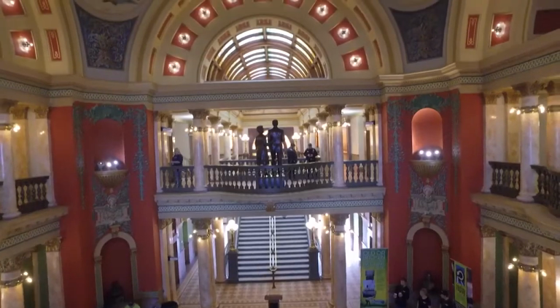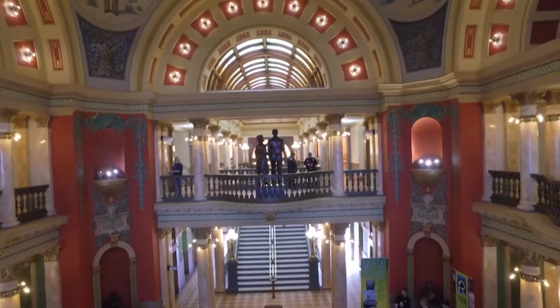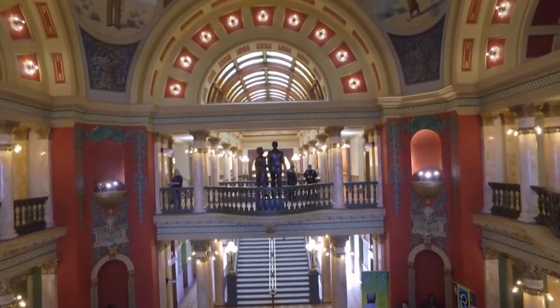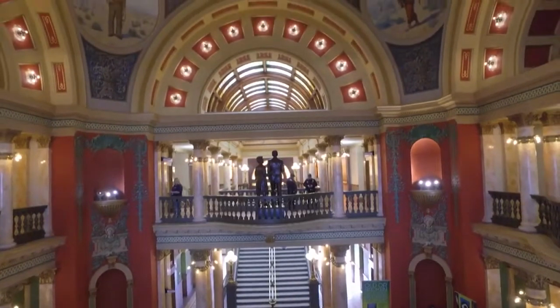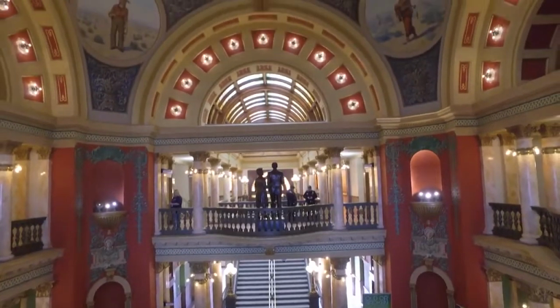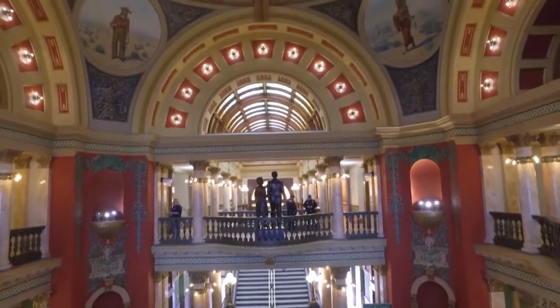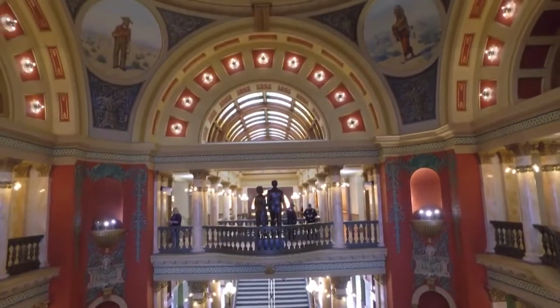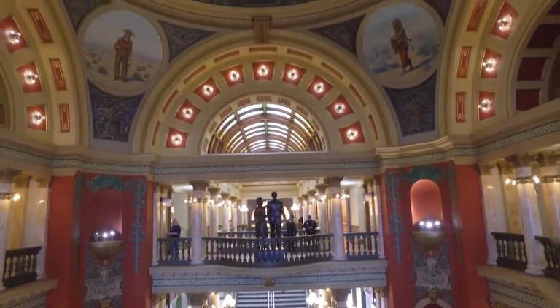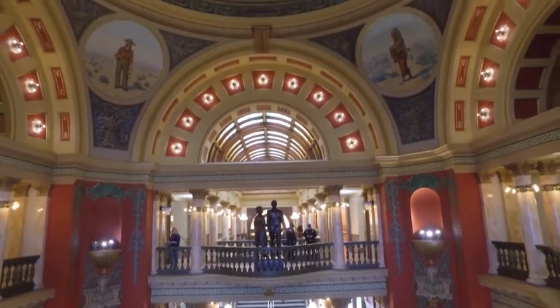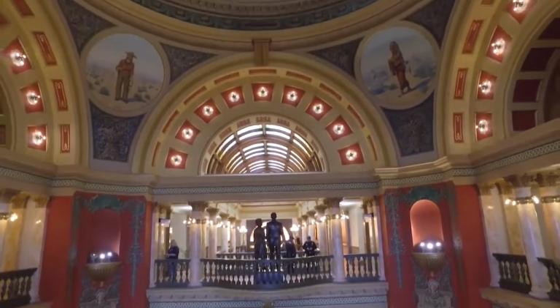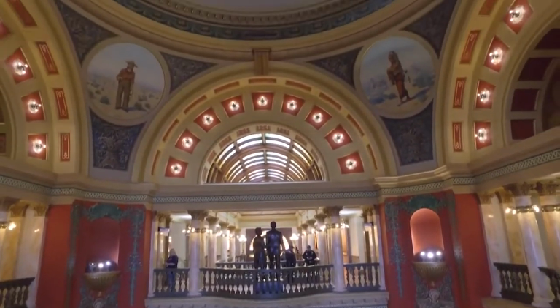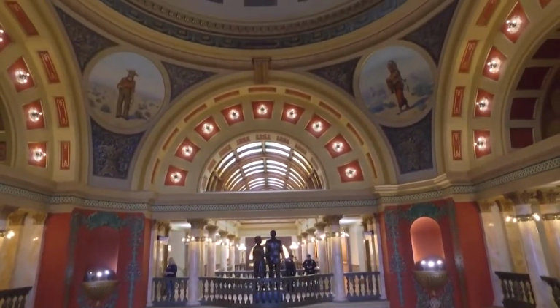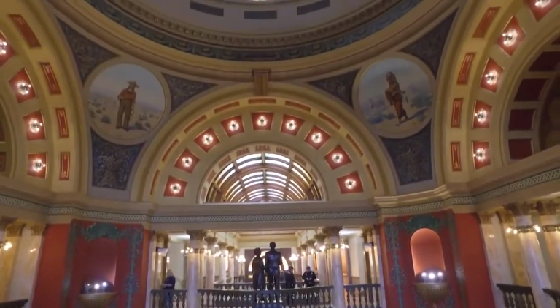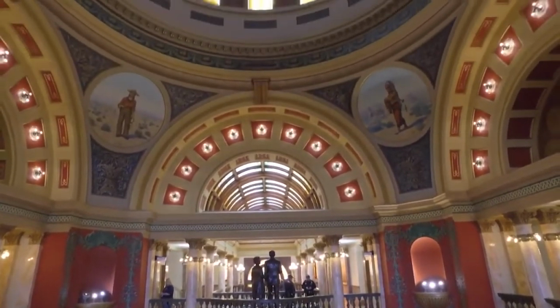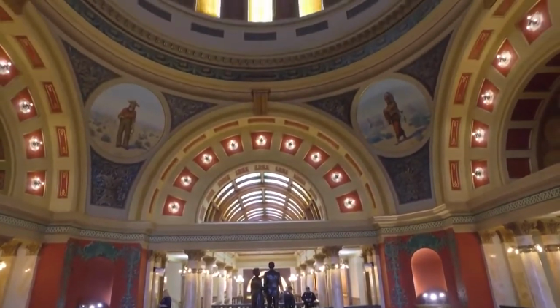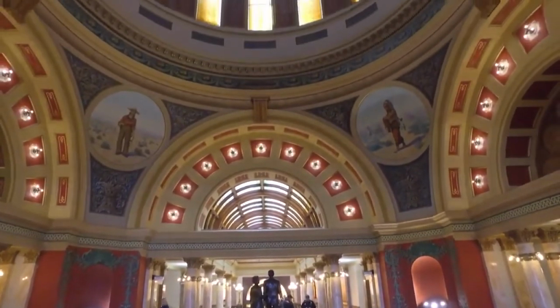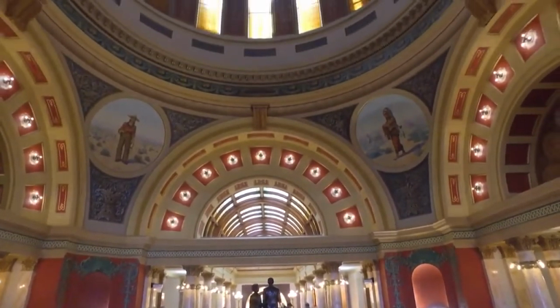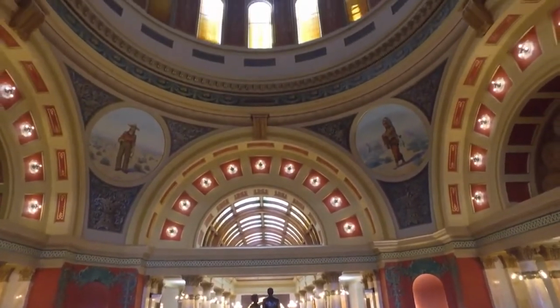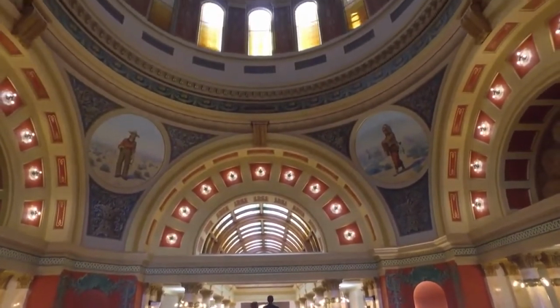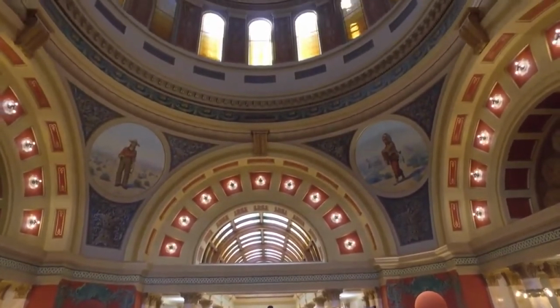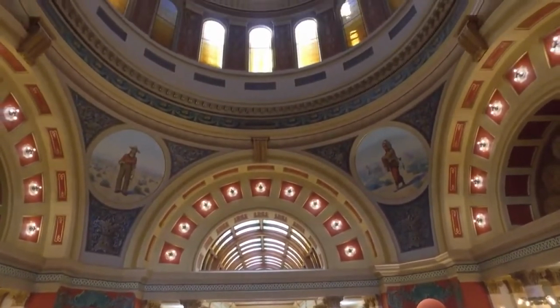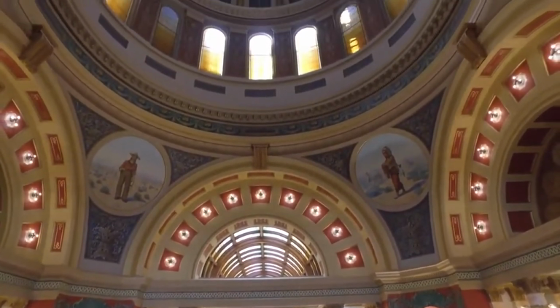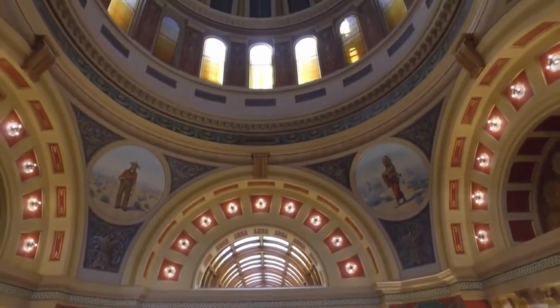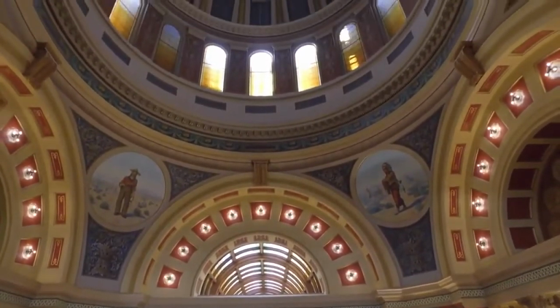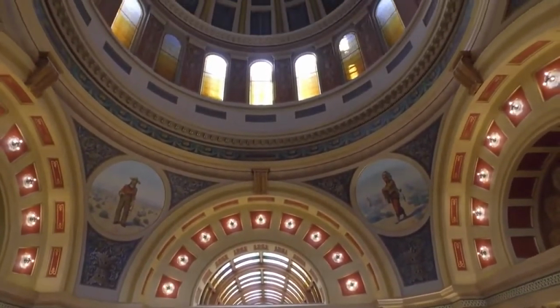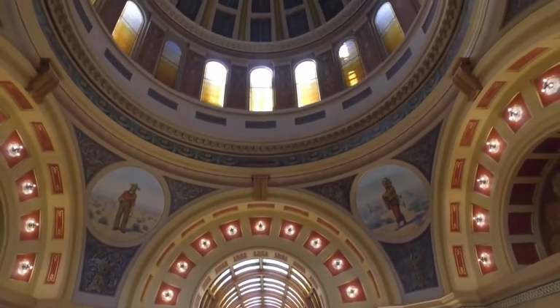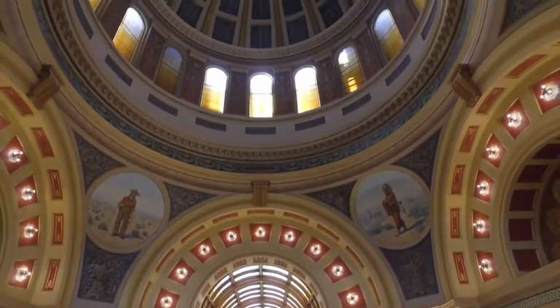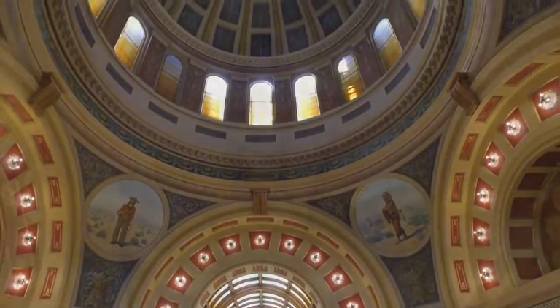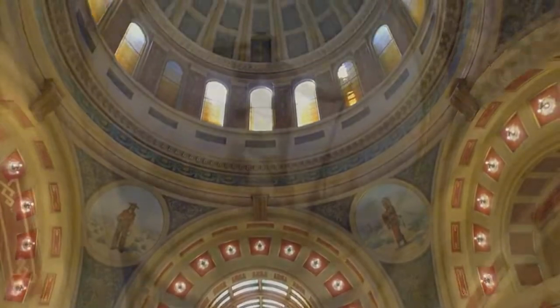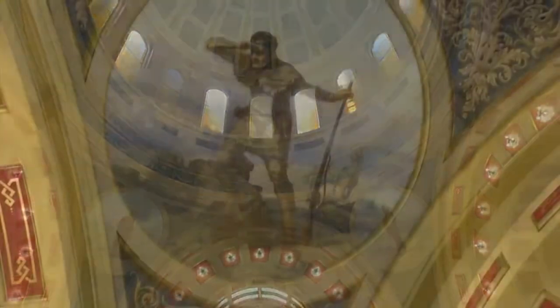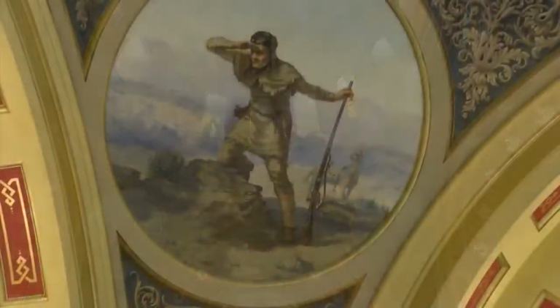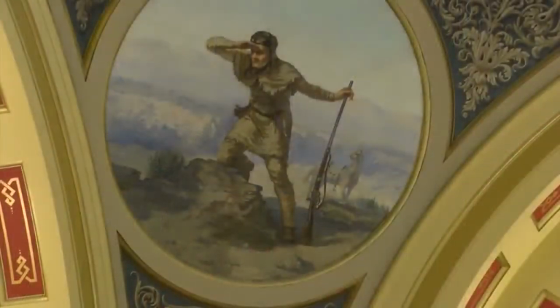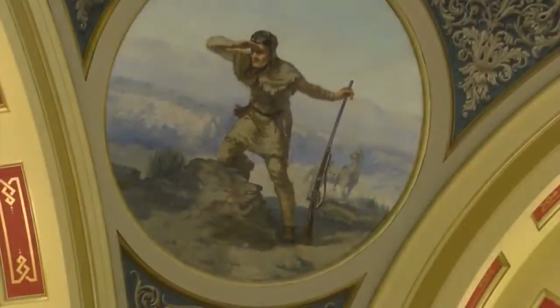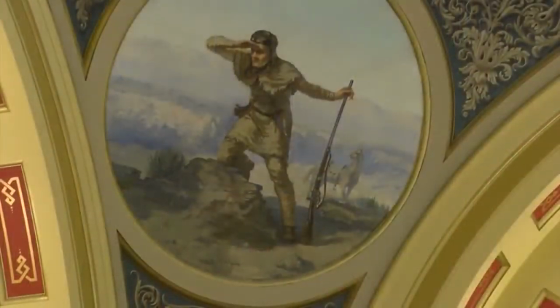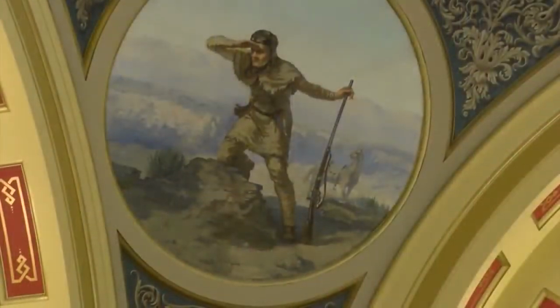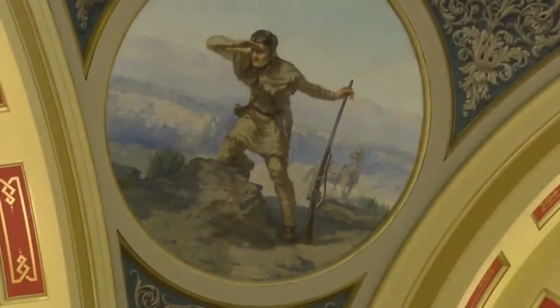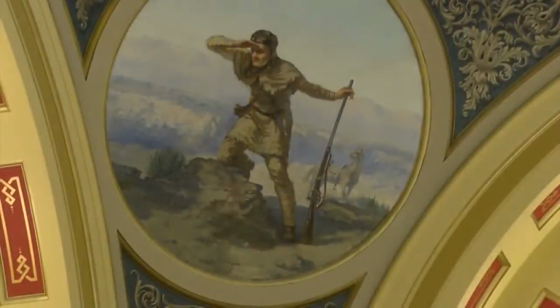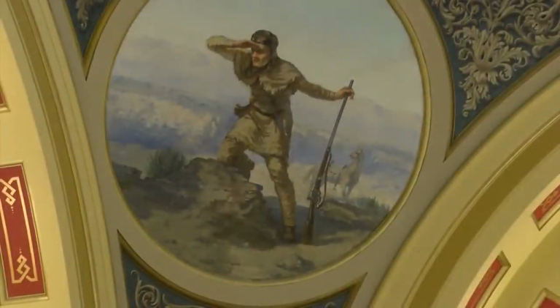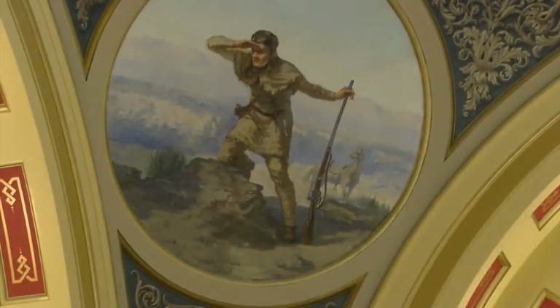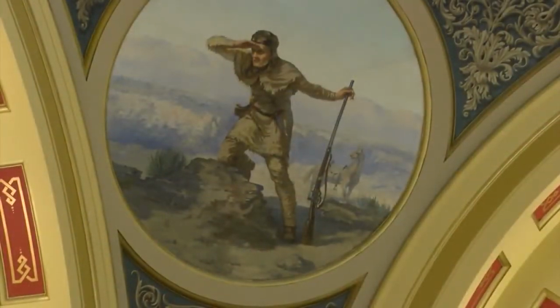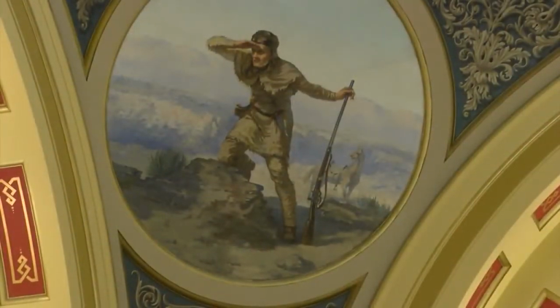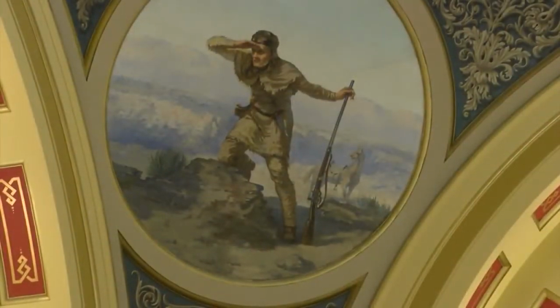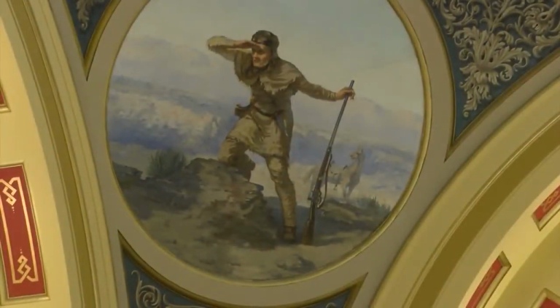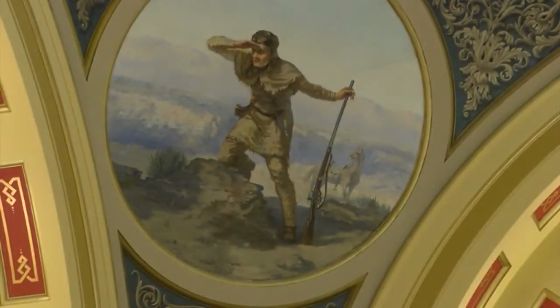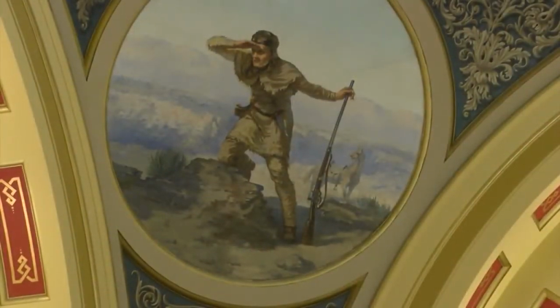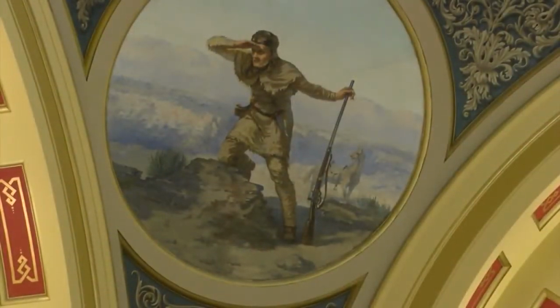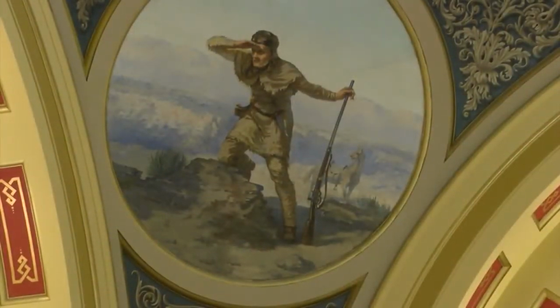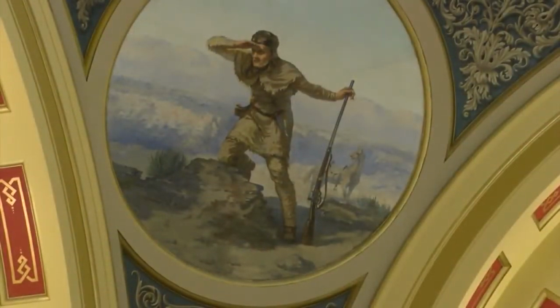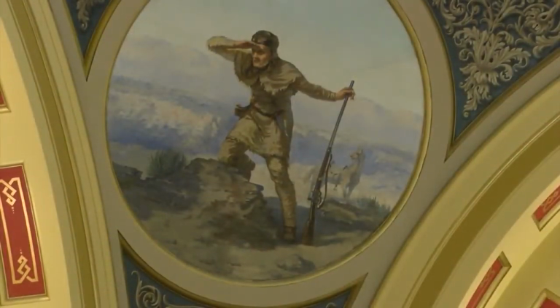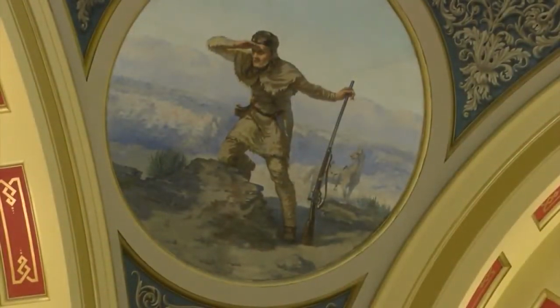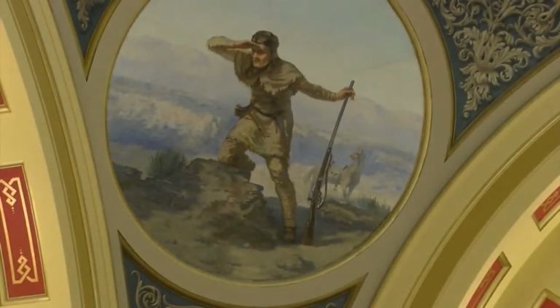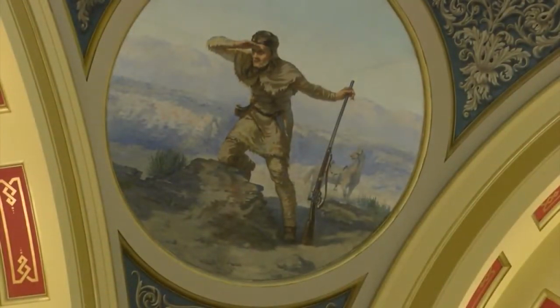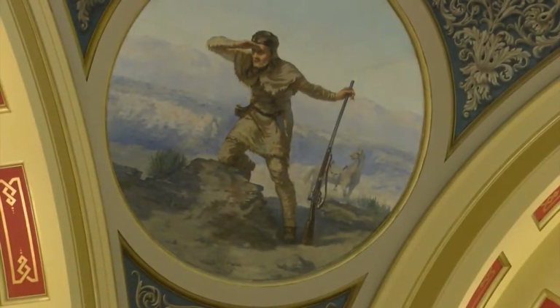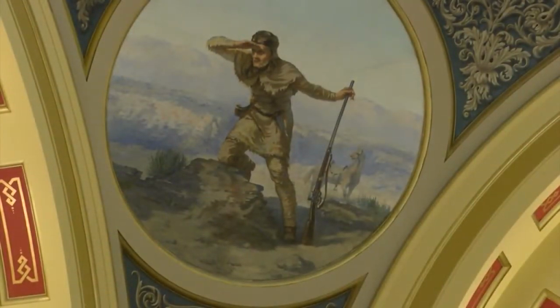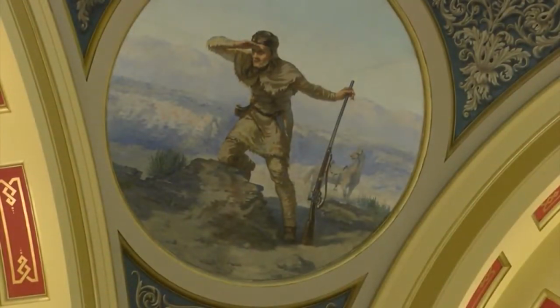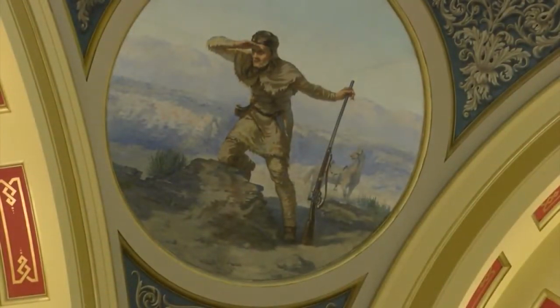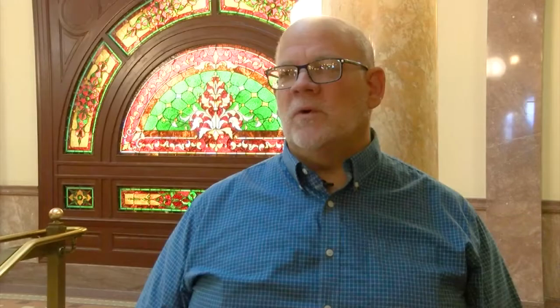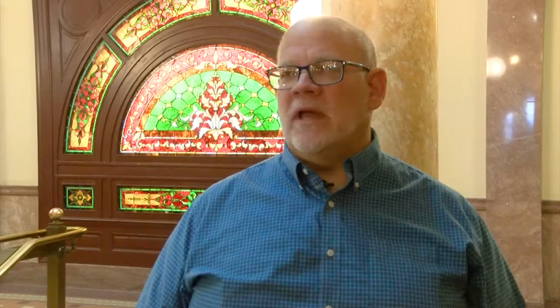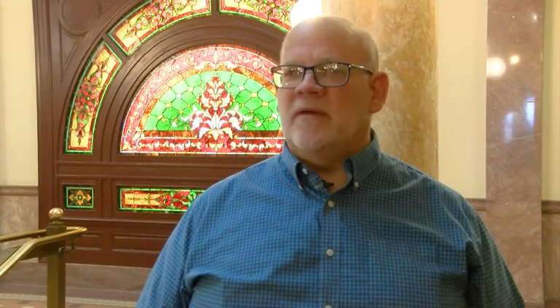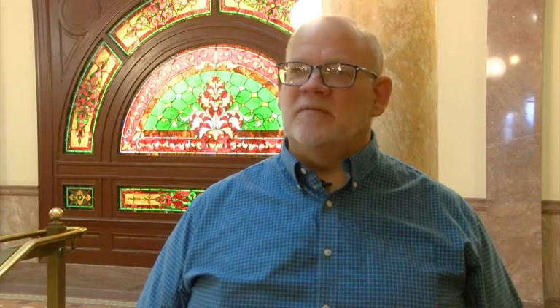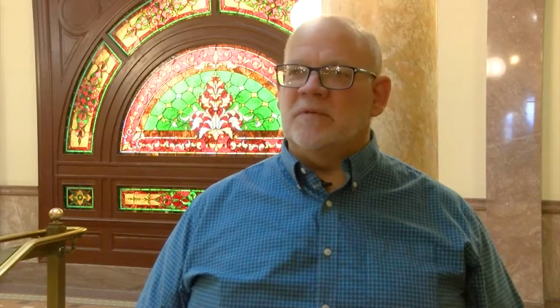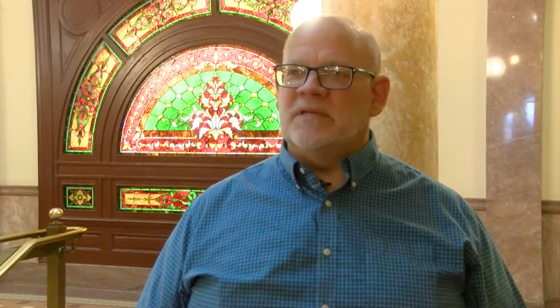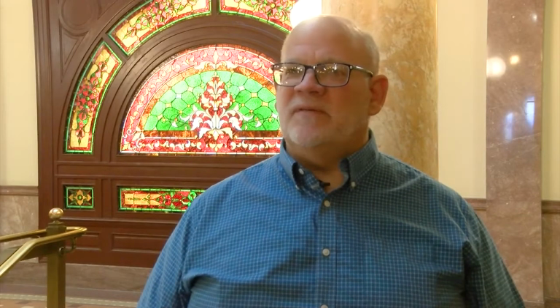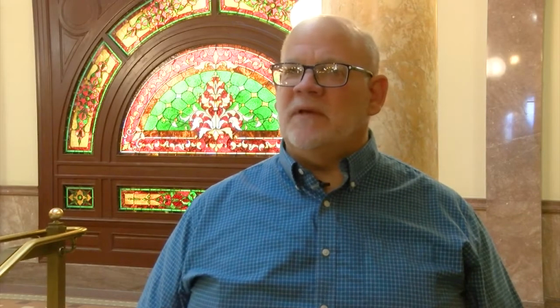Over the rotunda are four murals representing the roles of the people of Montana. Governor Toole gave specific direction on what should be depicted.